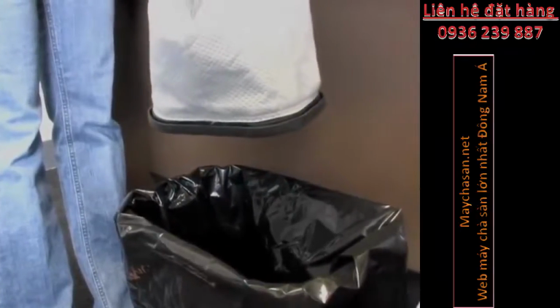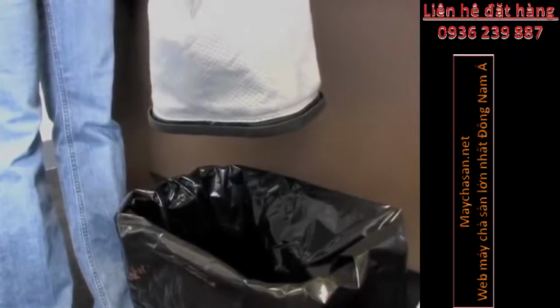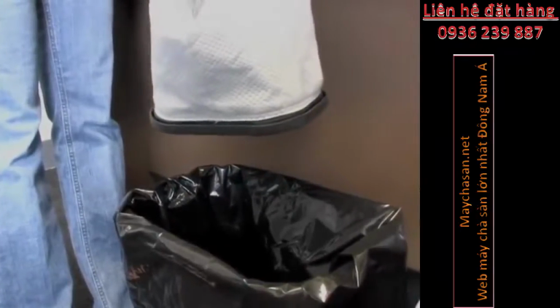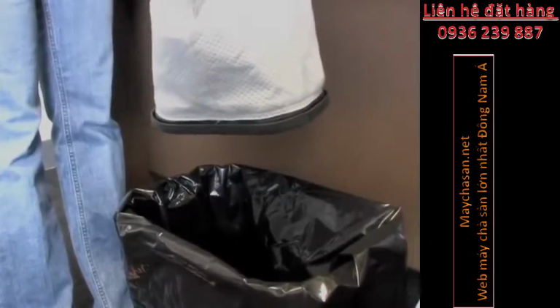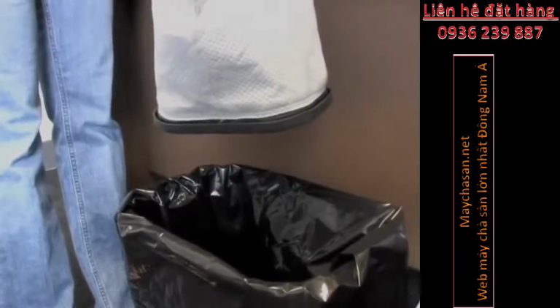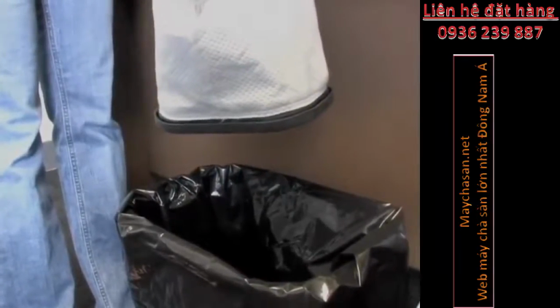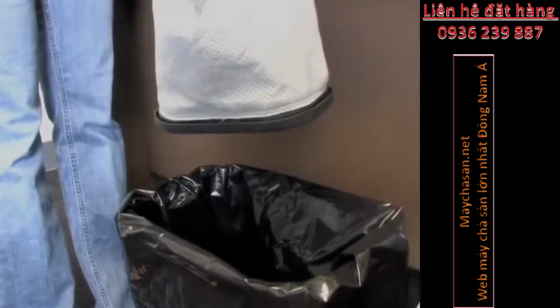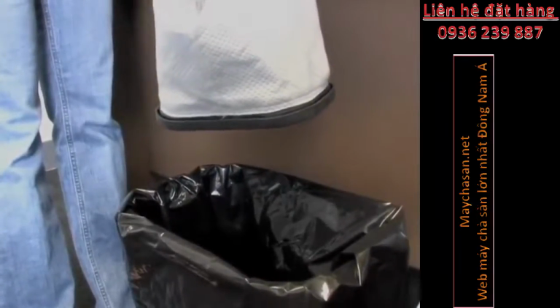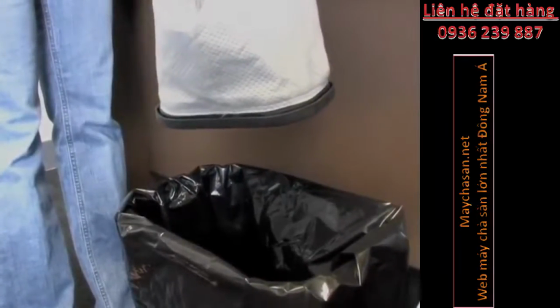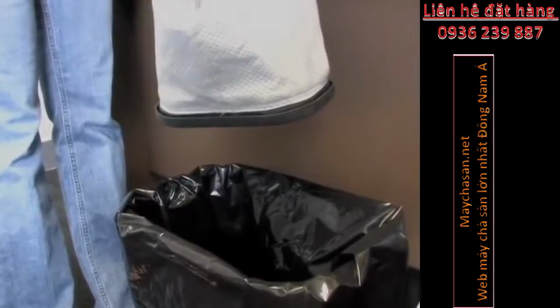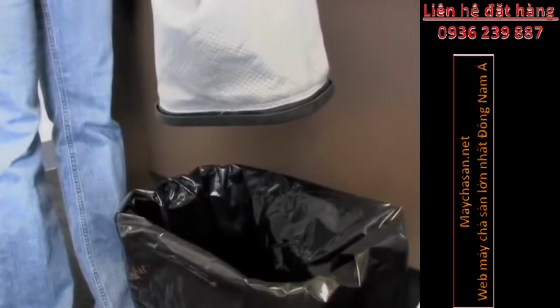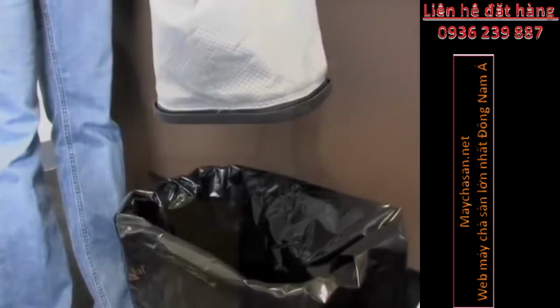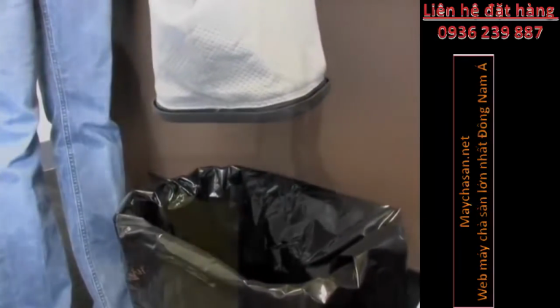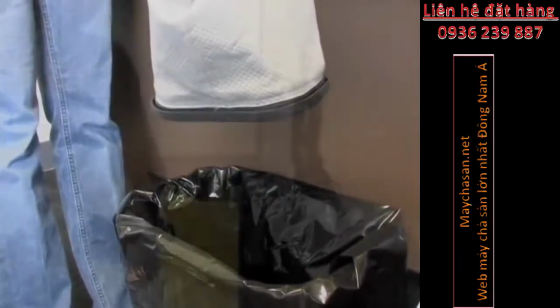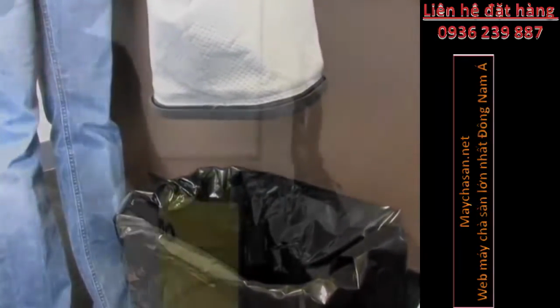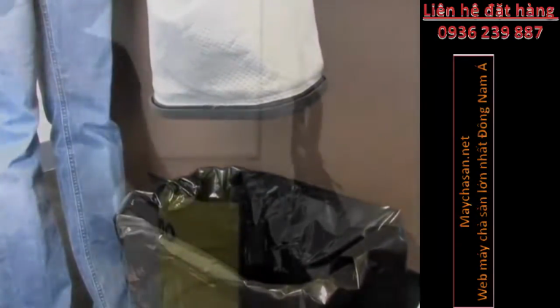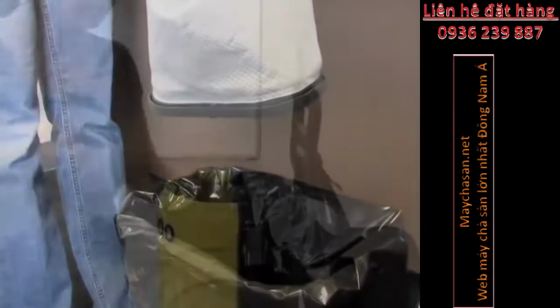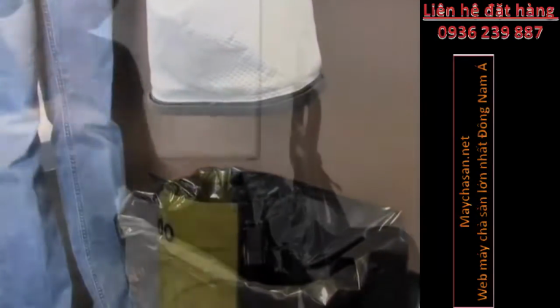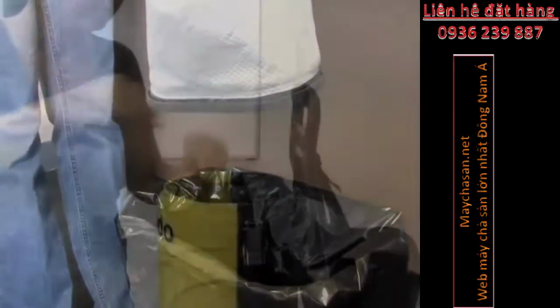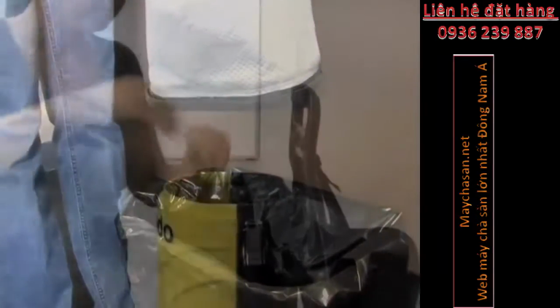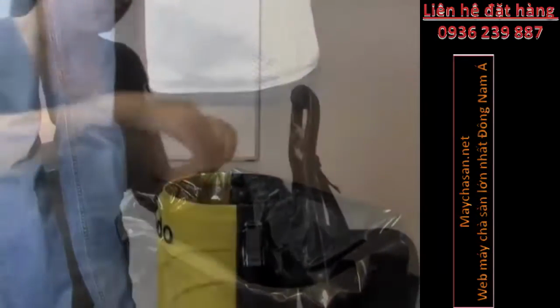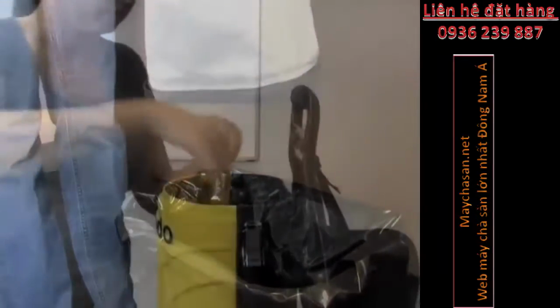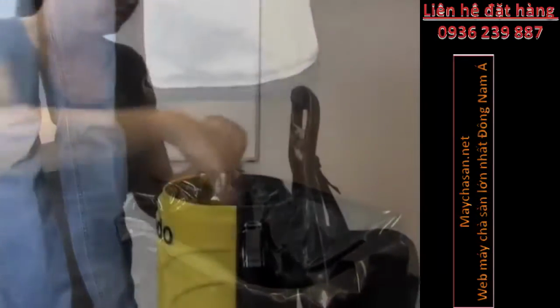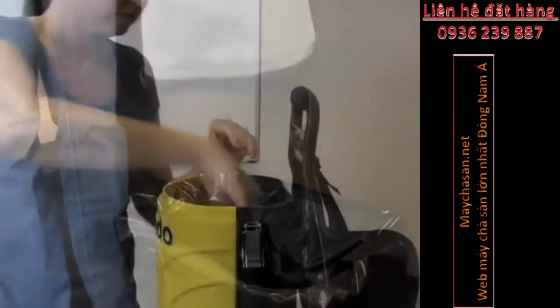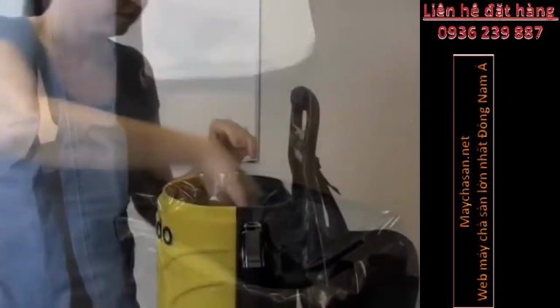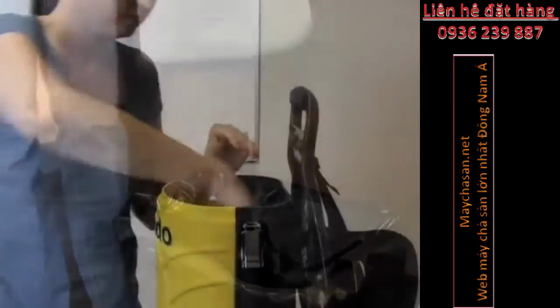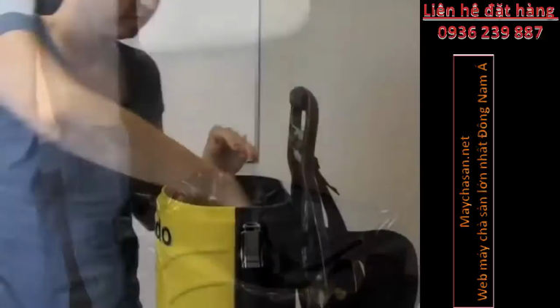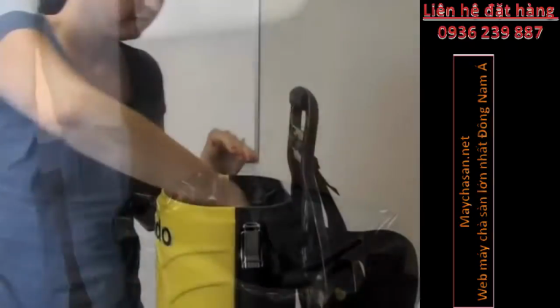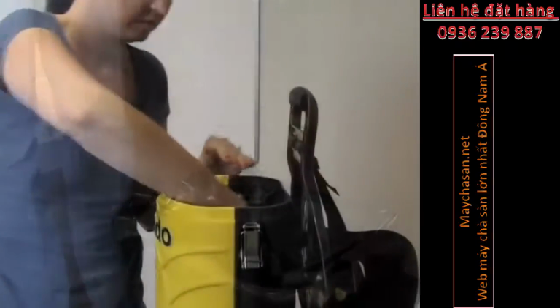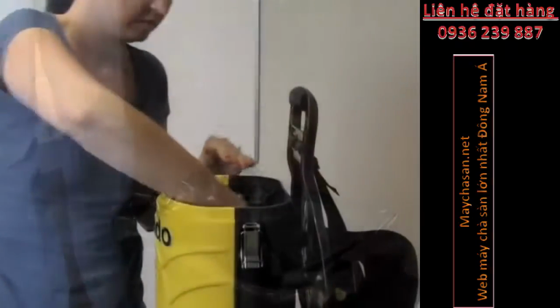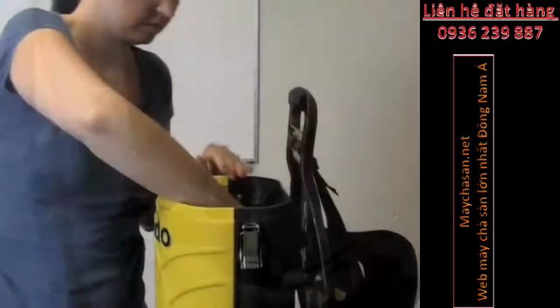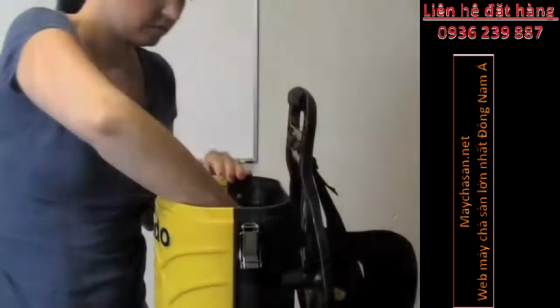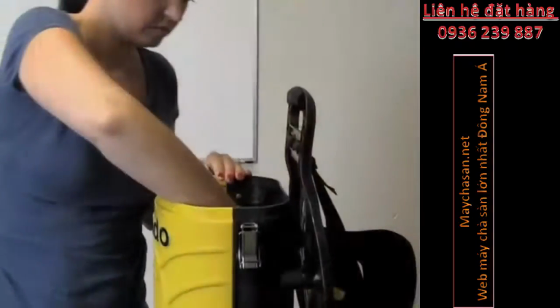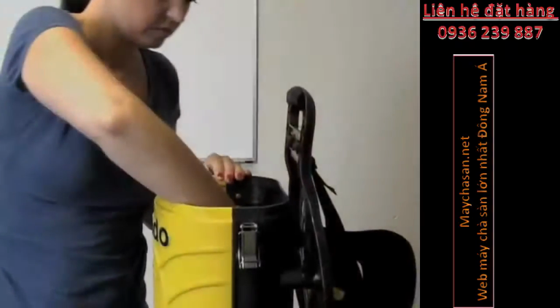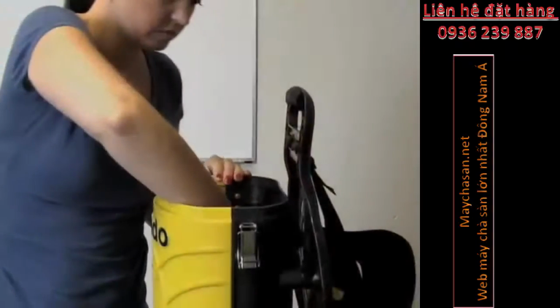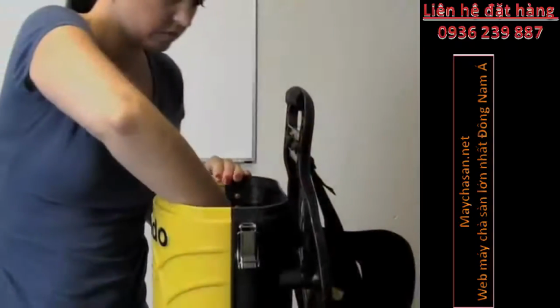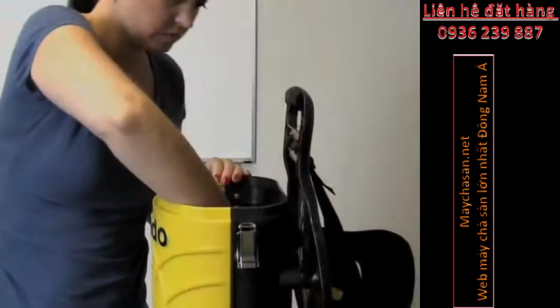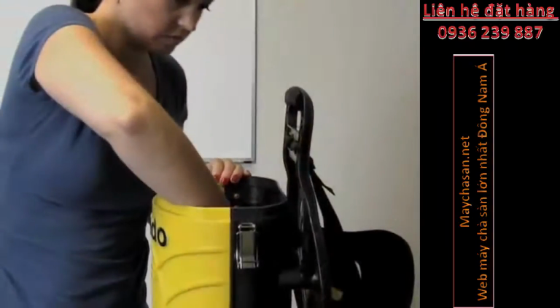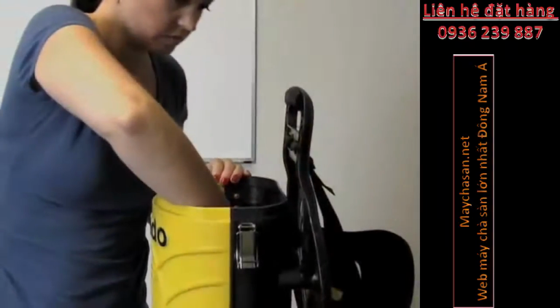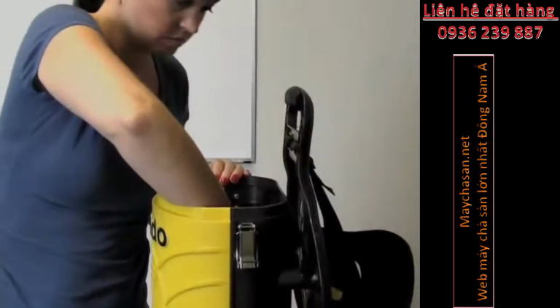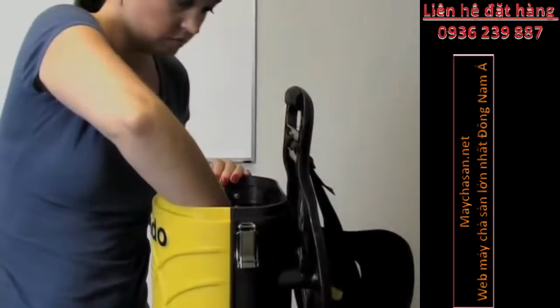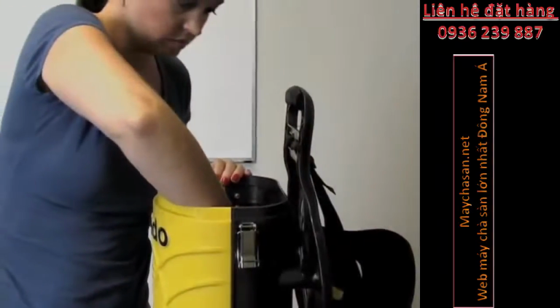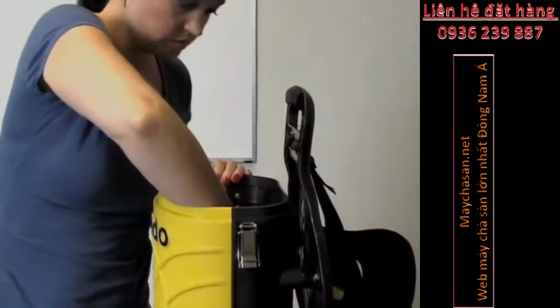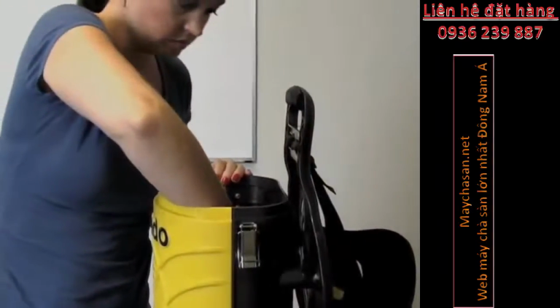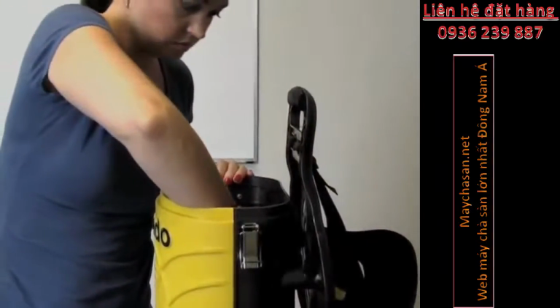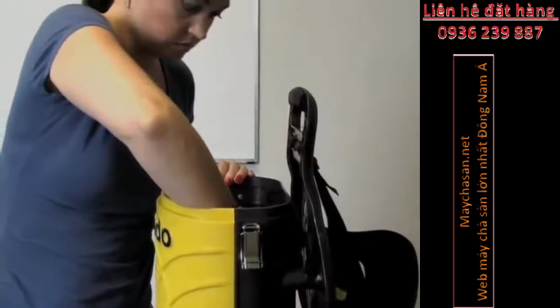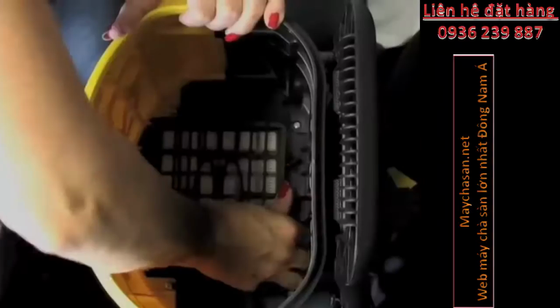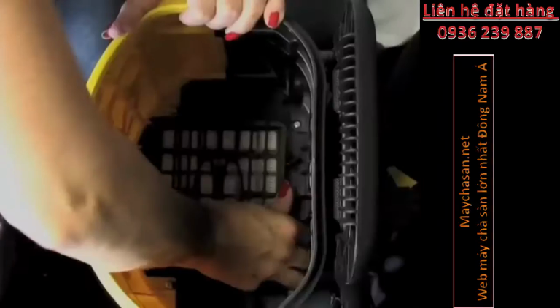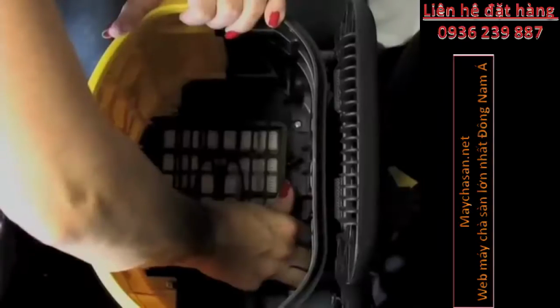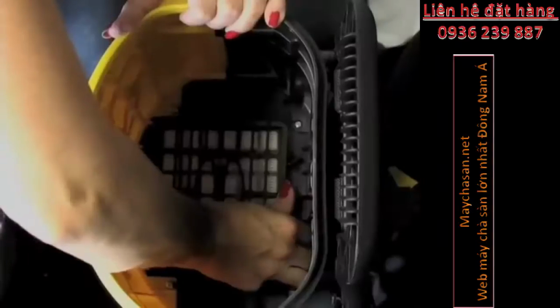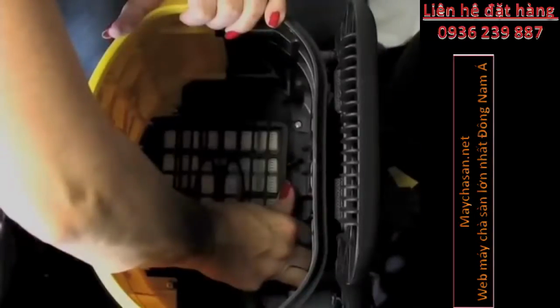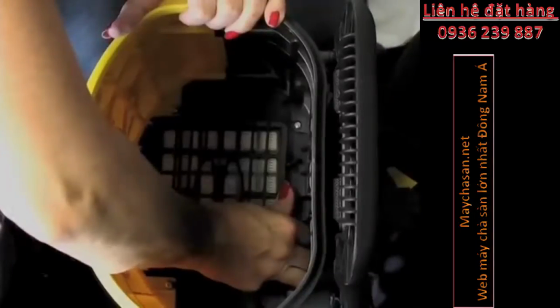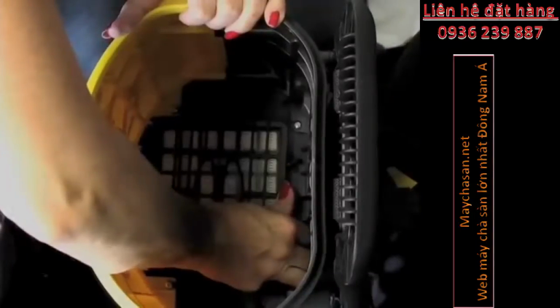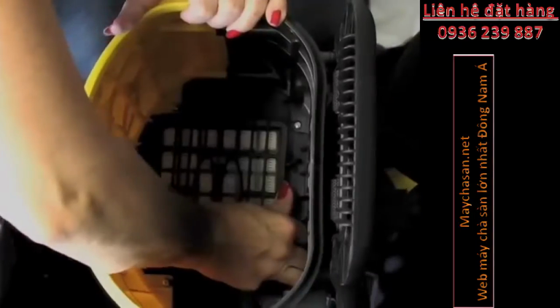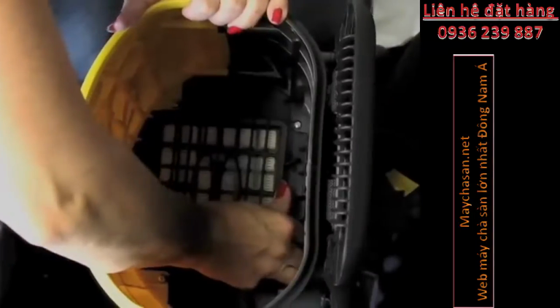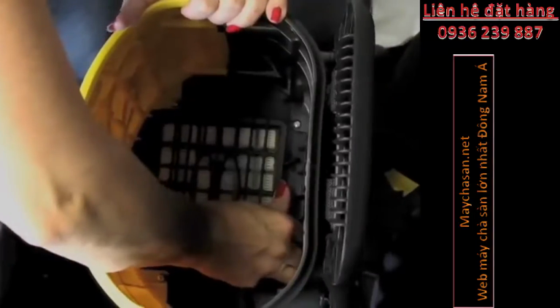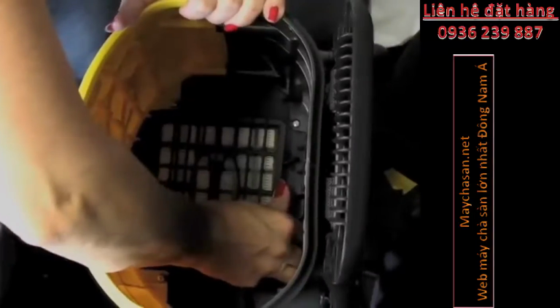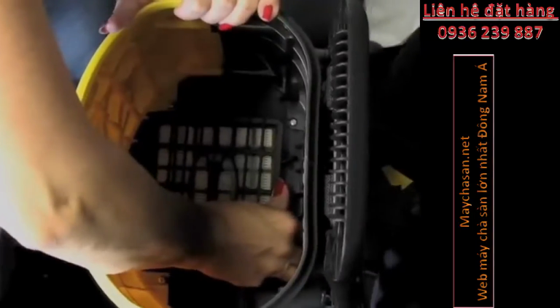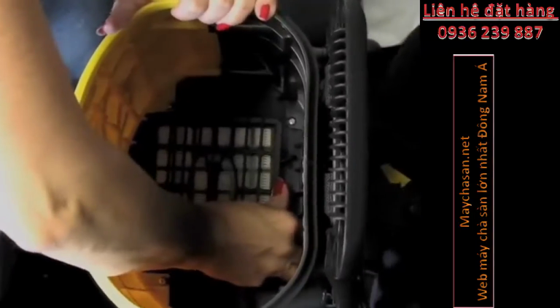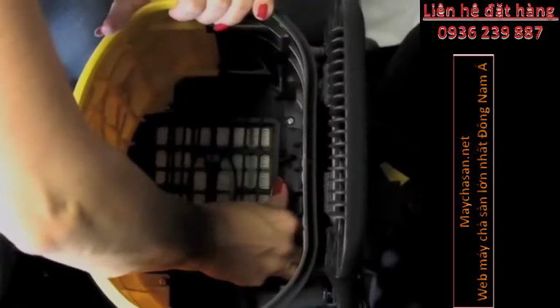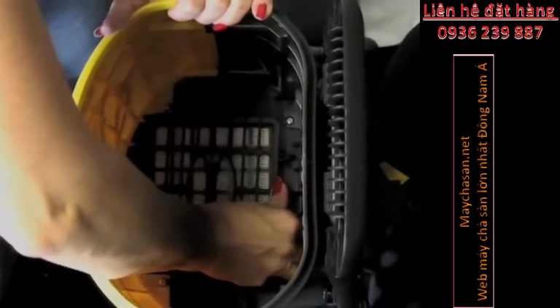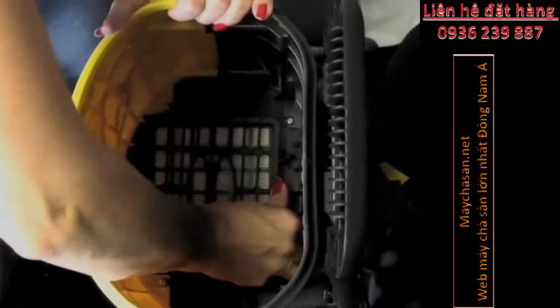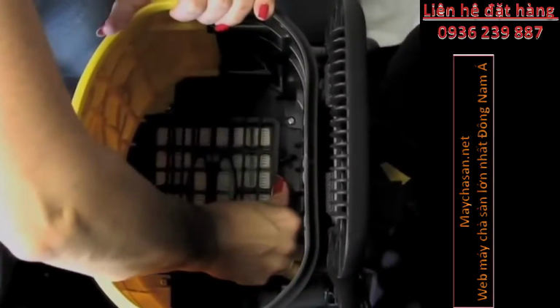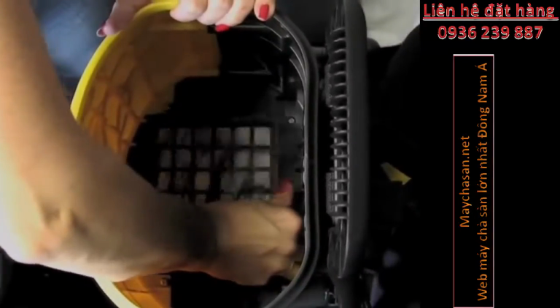Visit www.tornadovac.com or call 1-800-VACUMS today for more information.